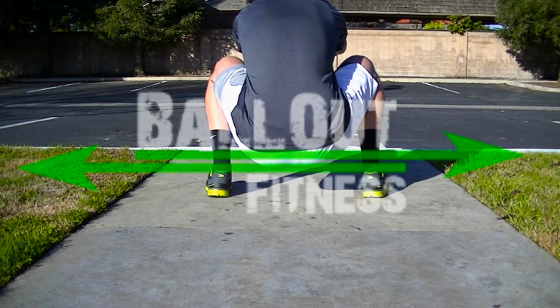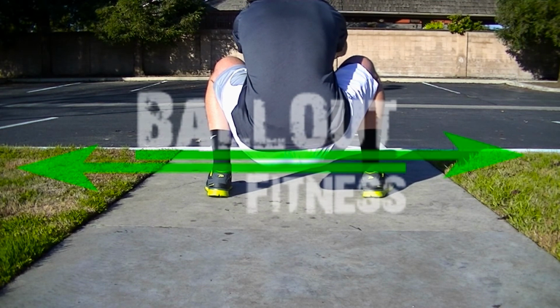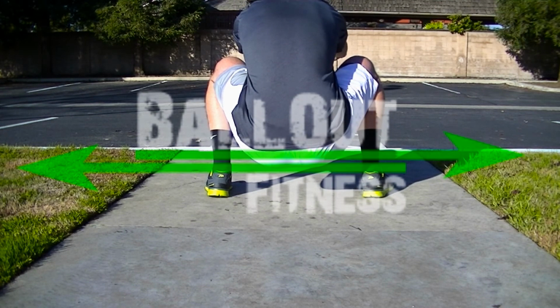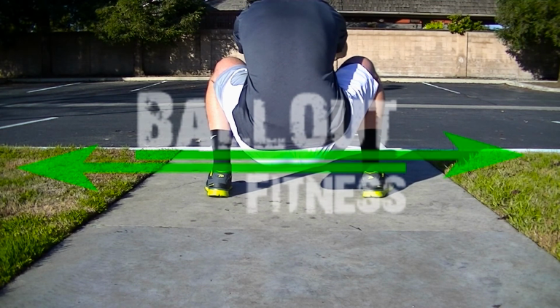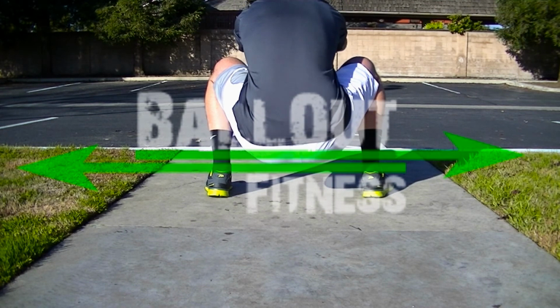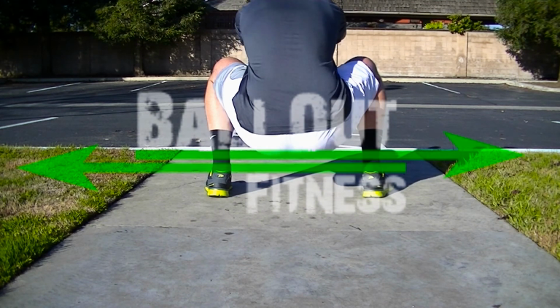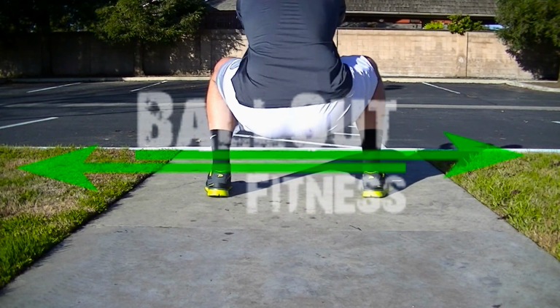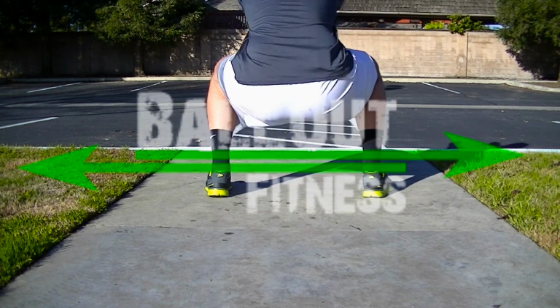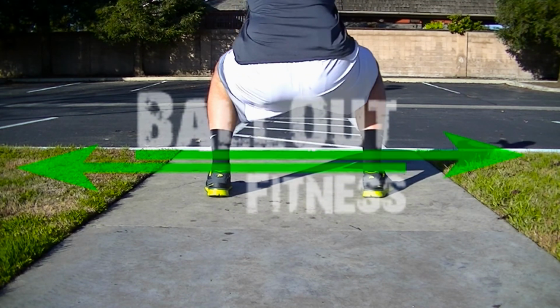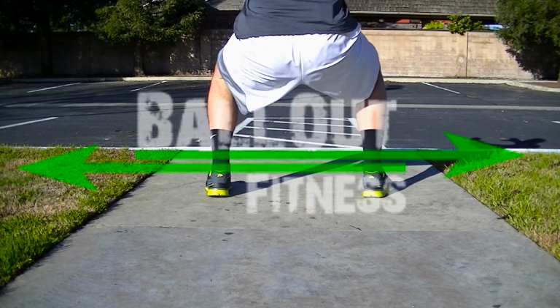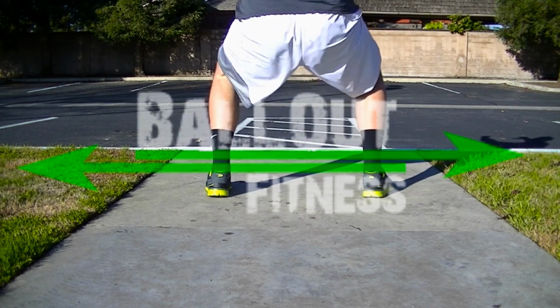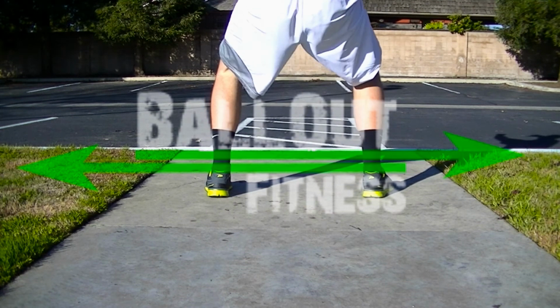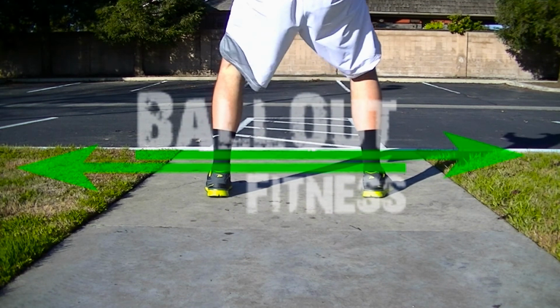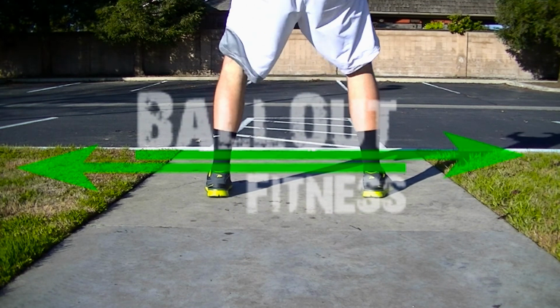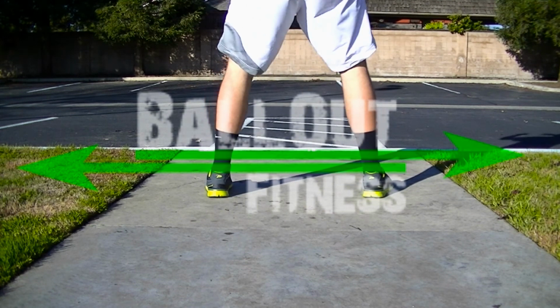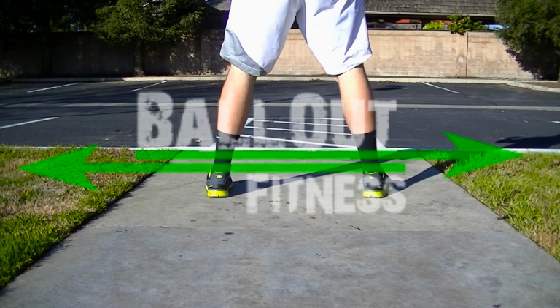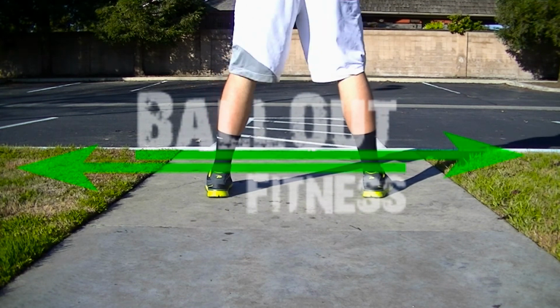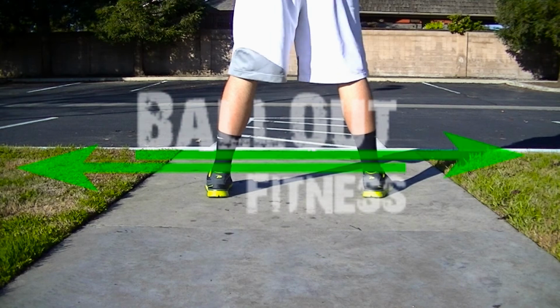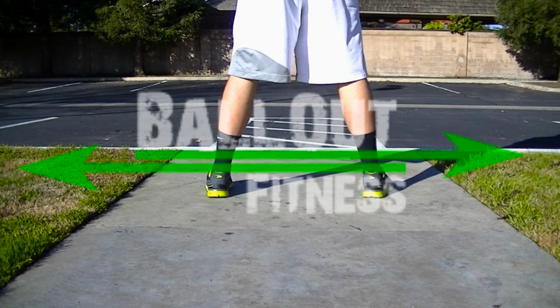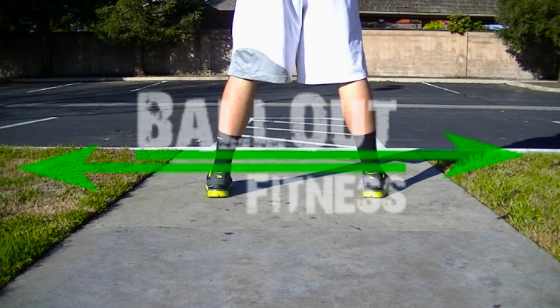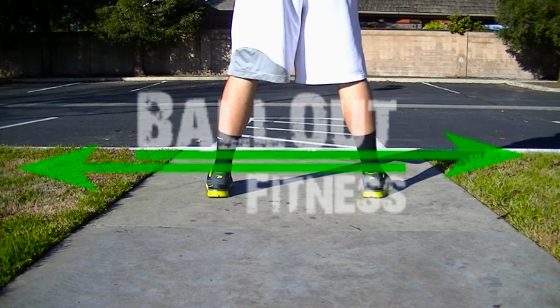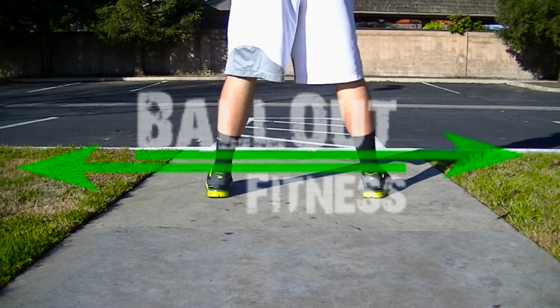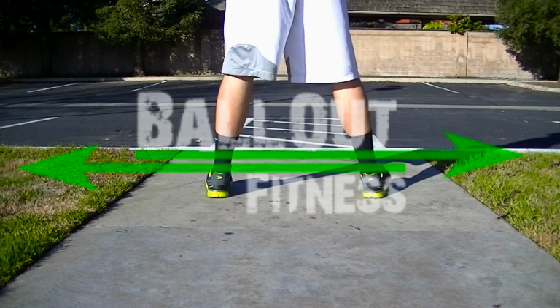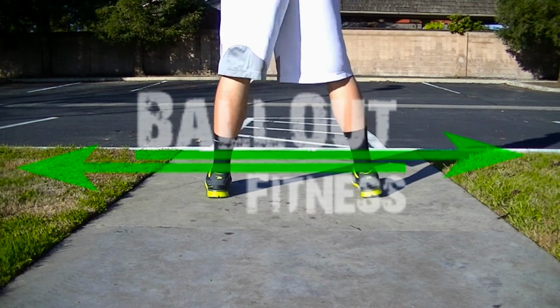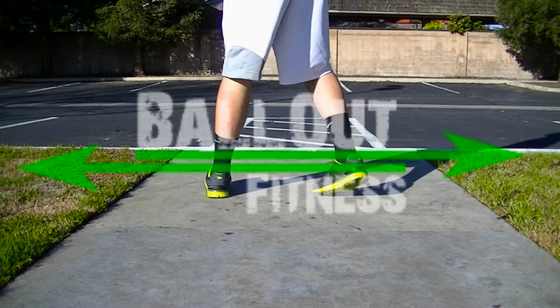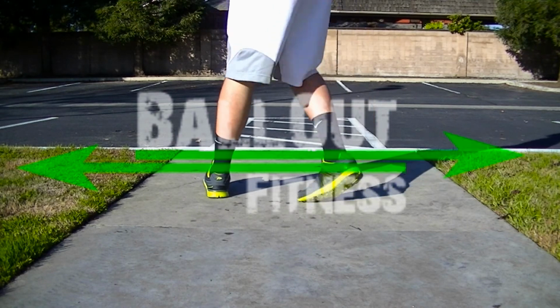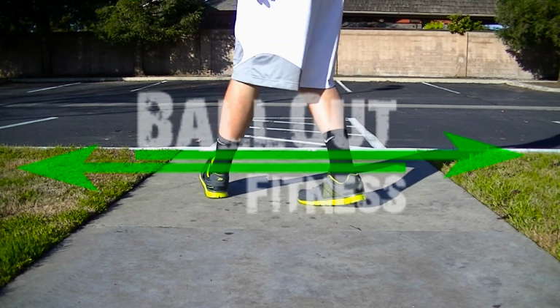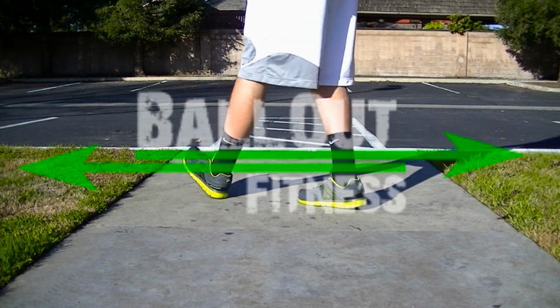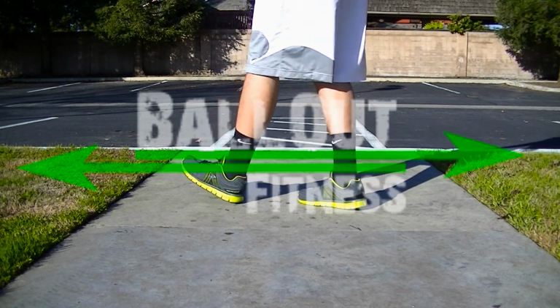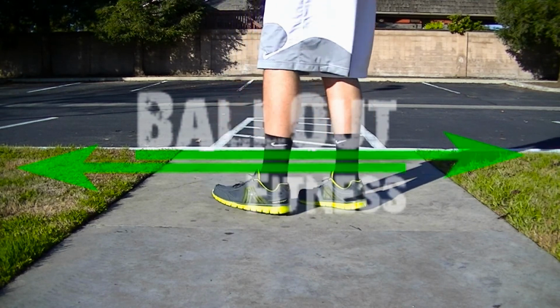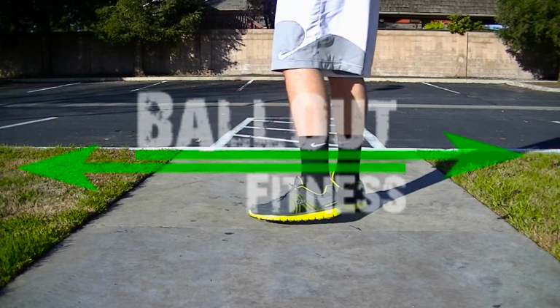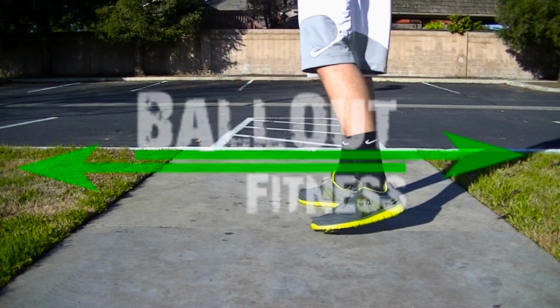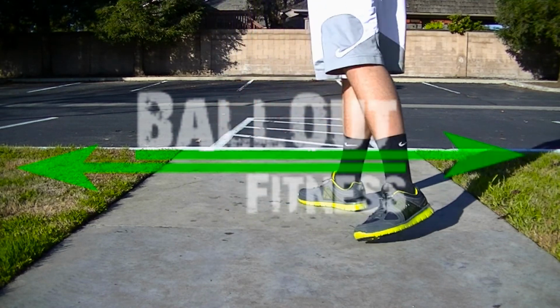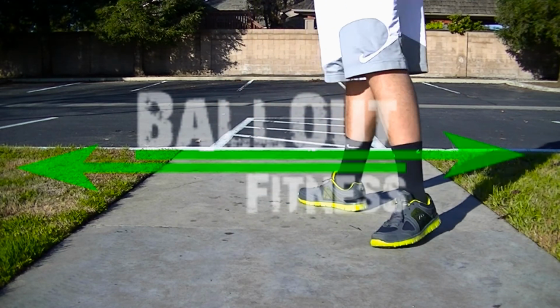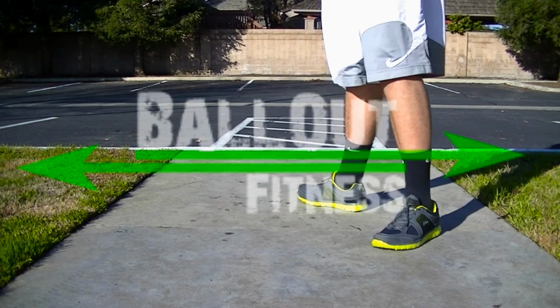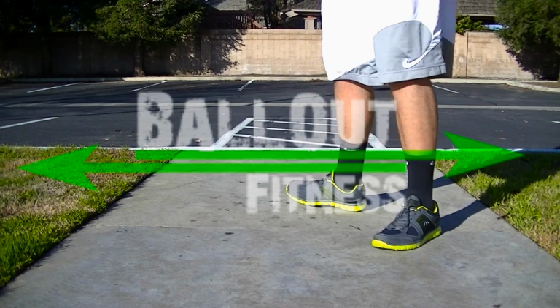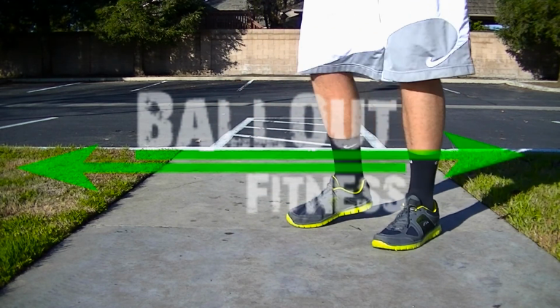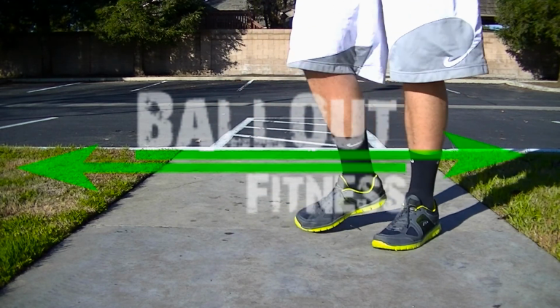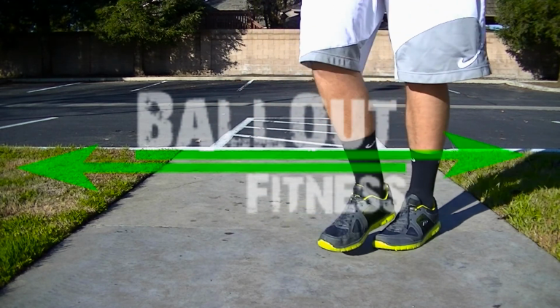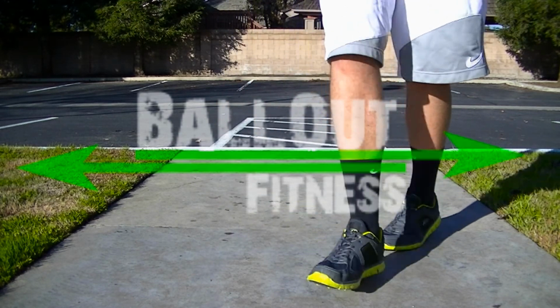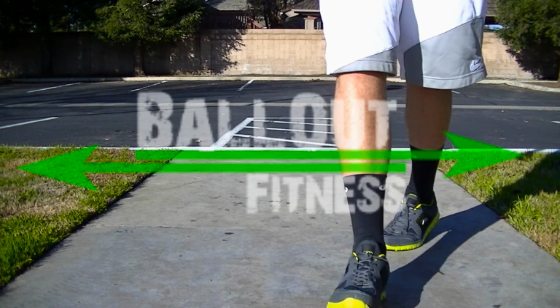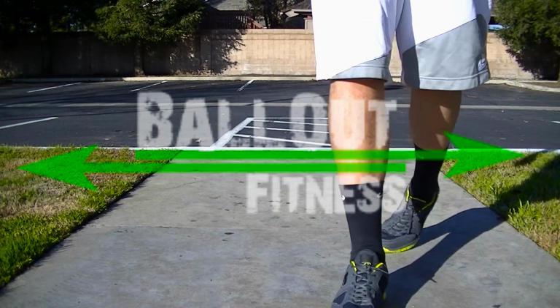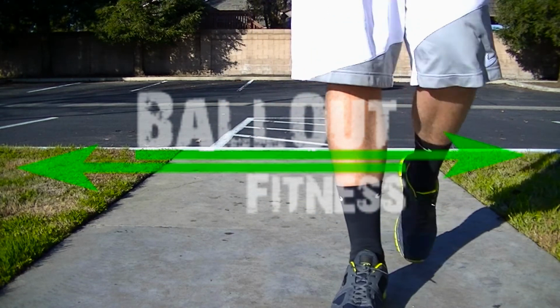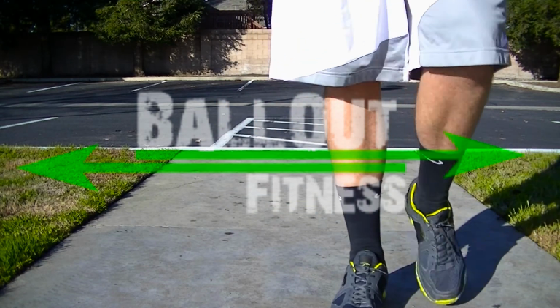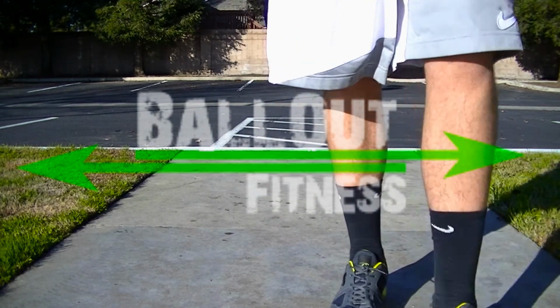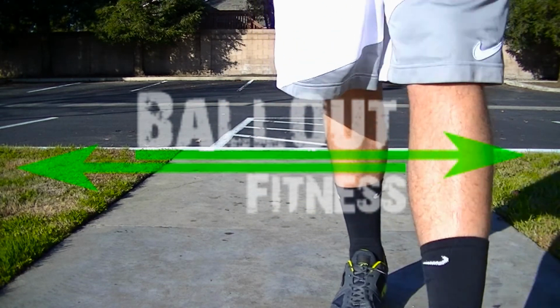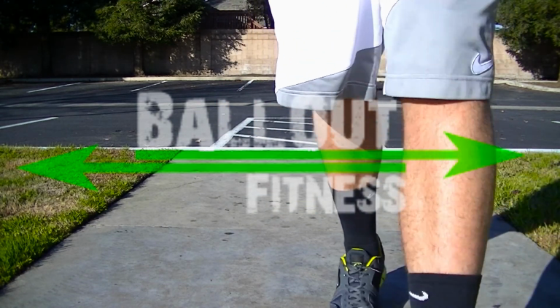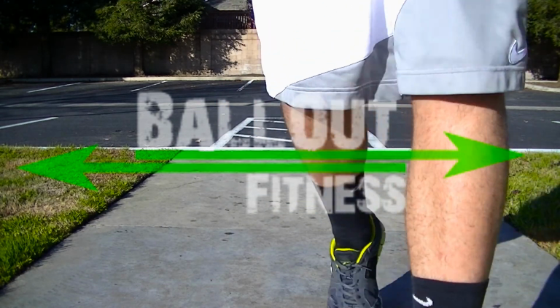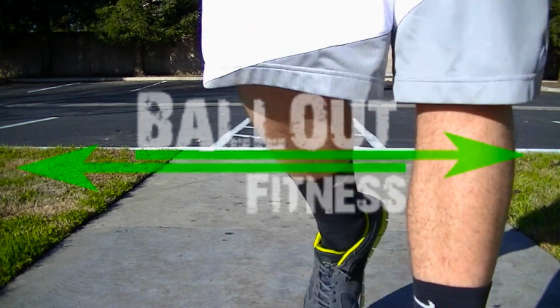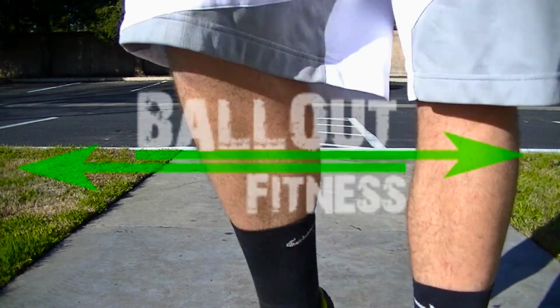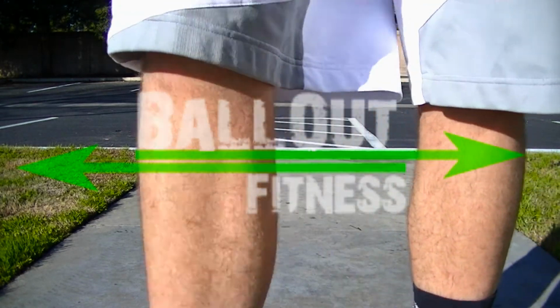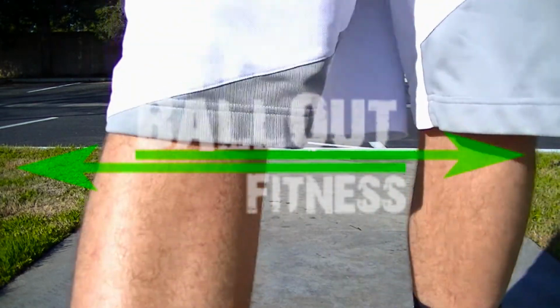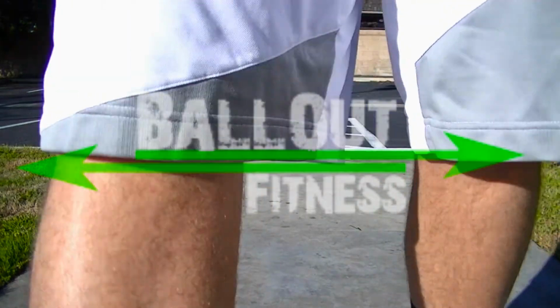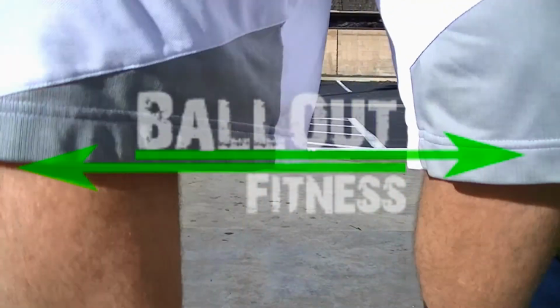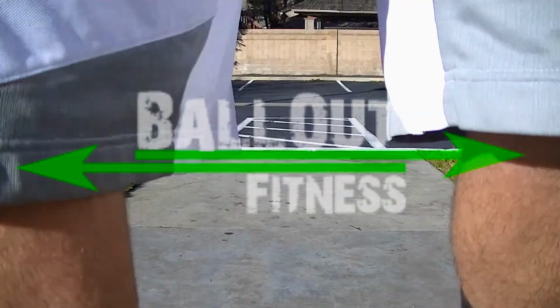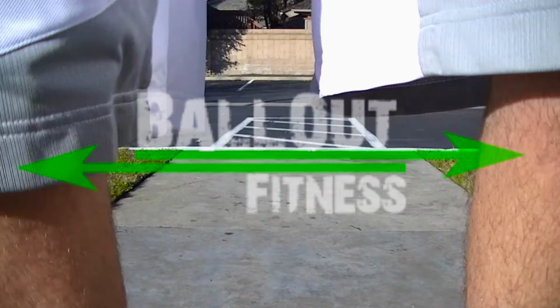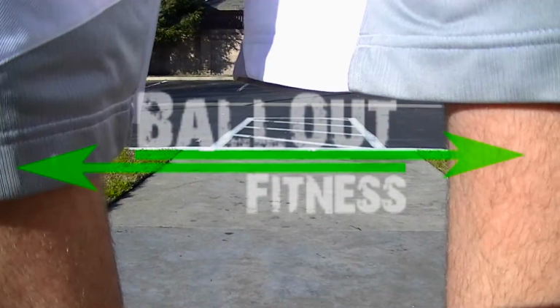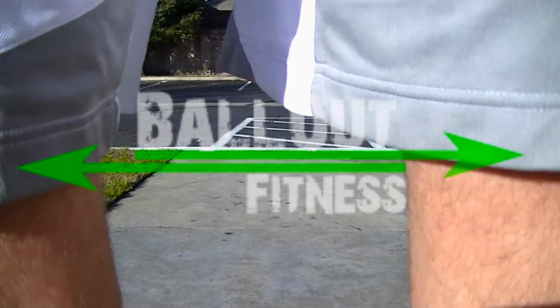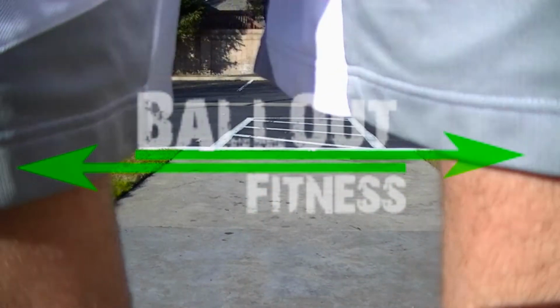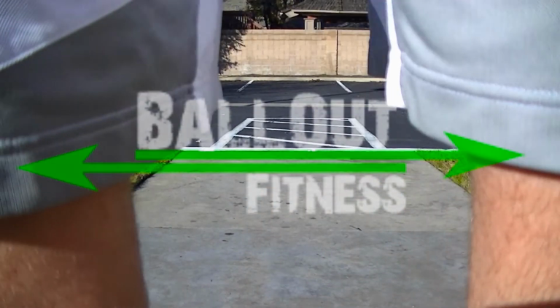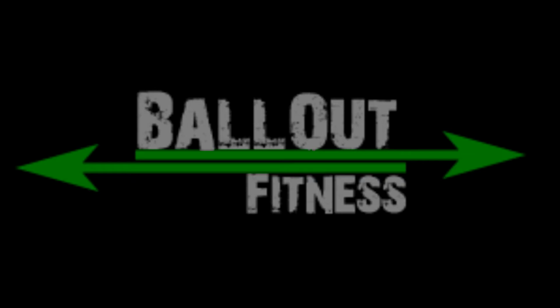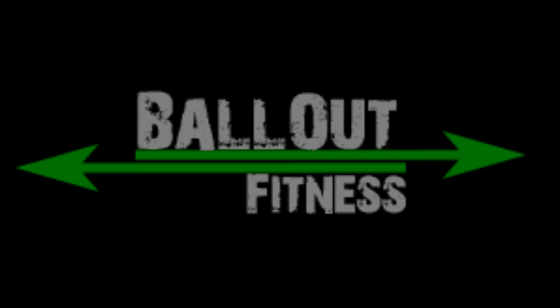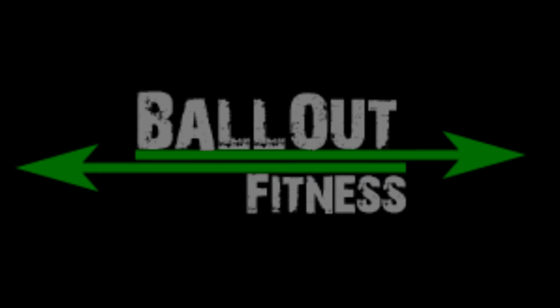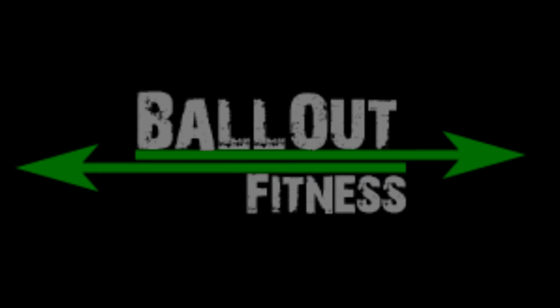So this should help jumper's knee and it will help your squatting form. Tell me what you think. Please comment and subscribe if you're new.